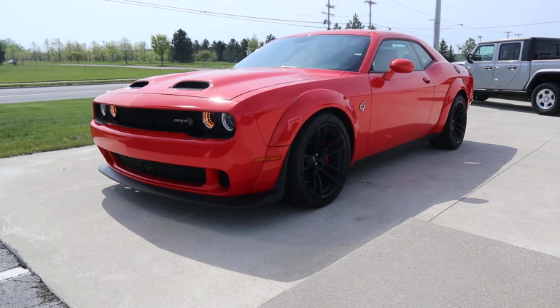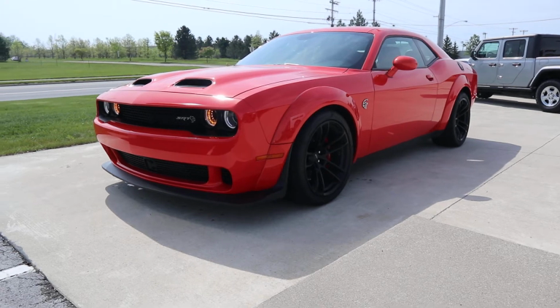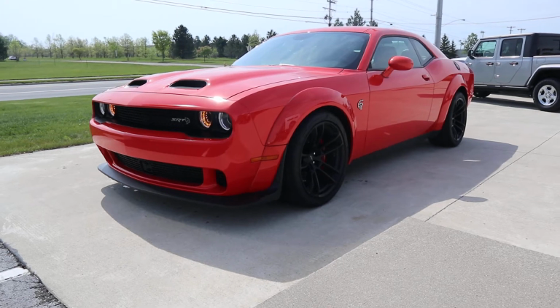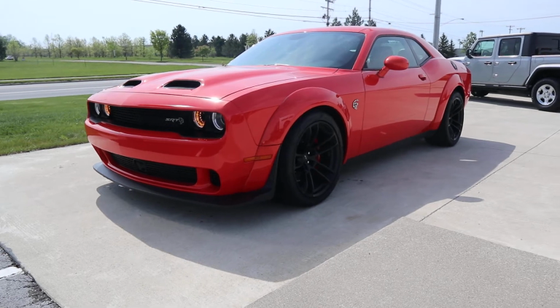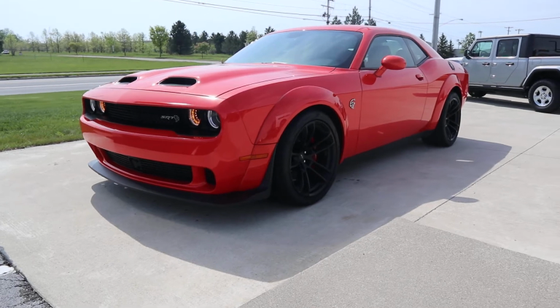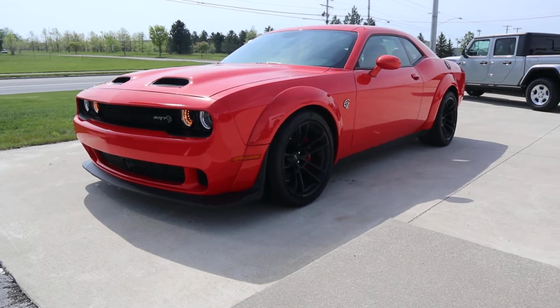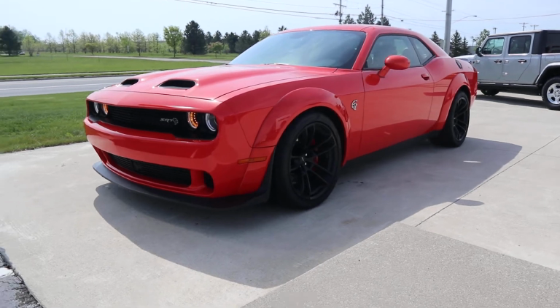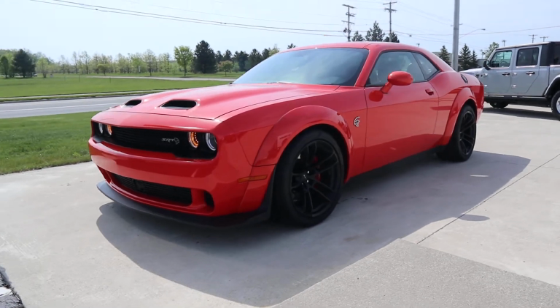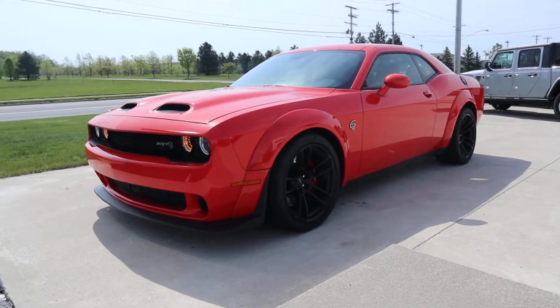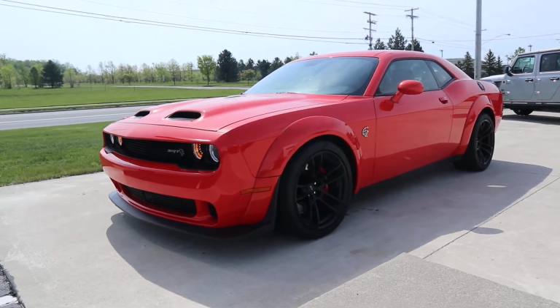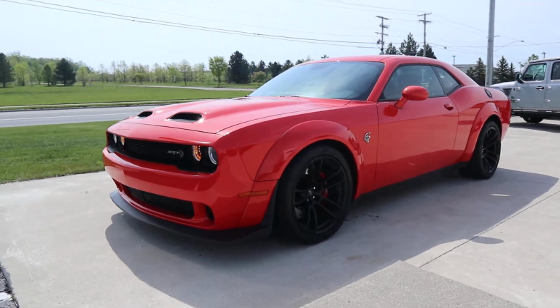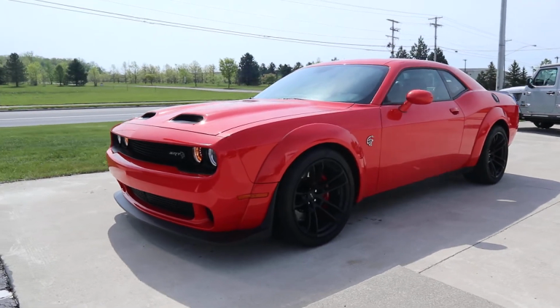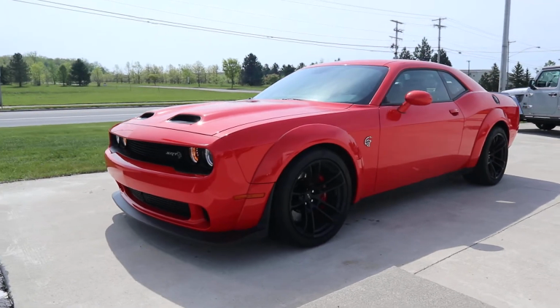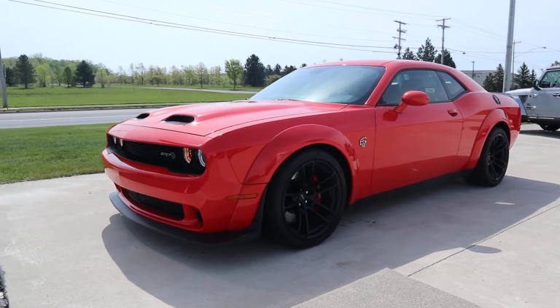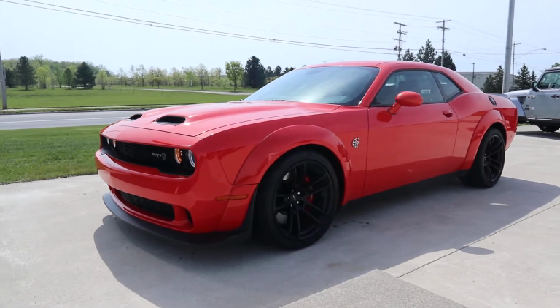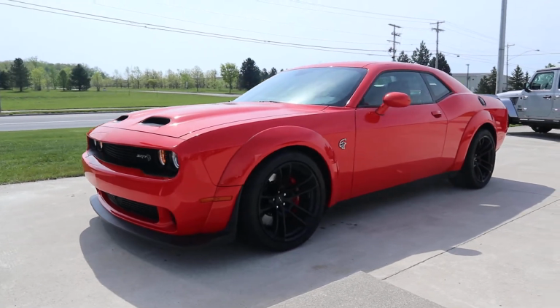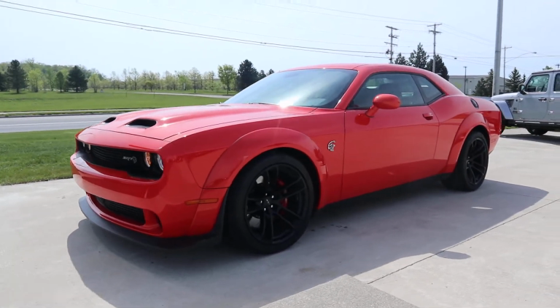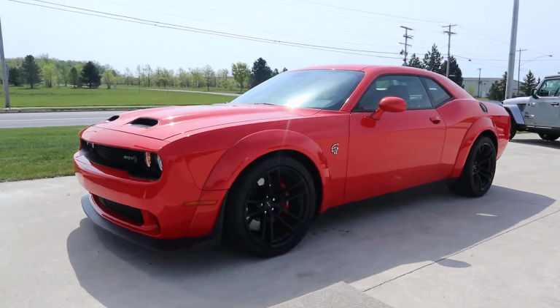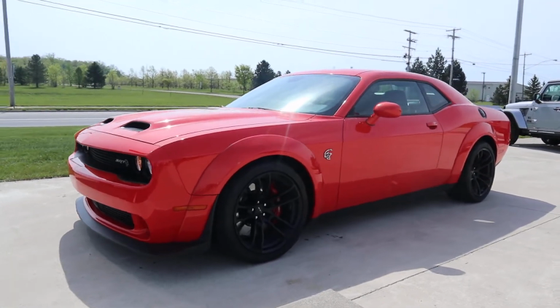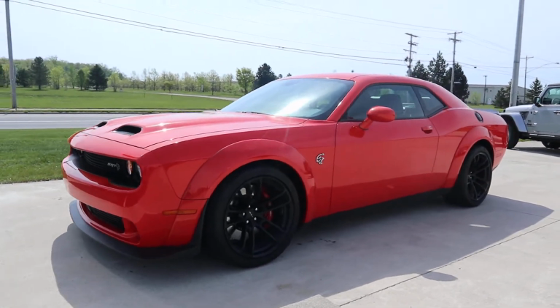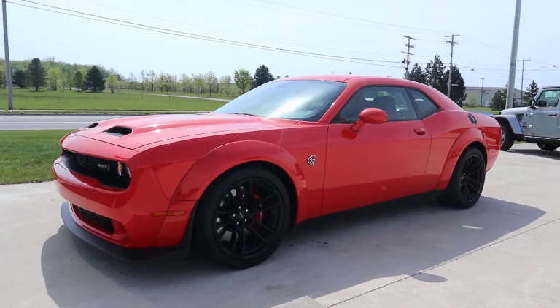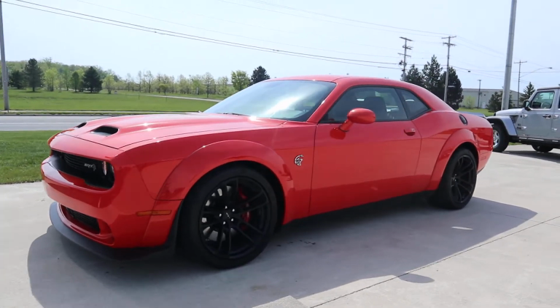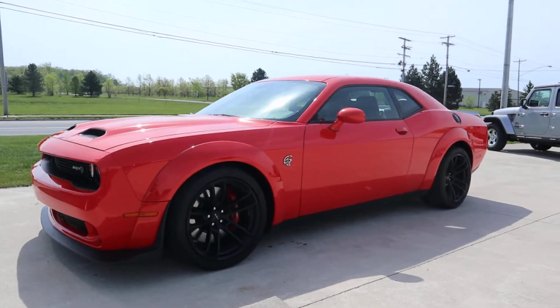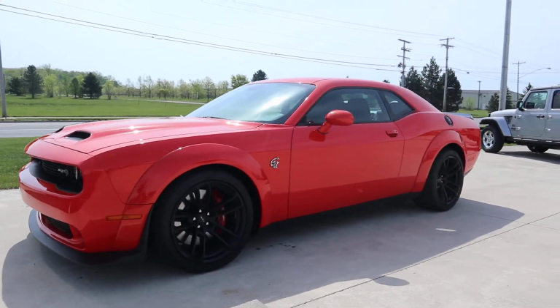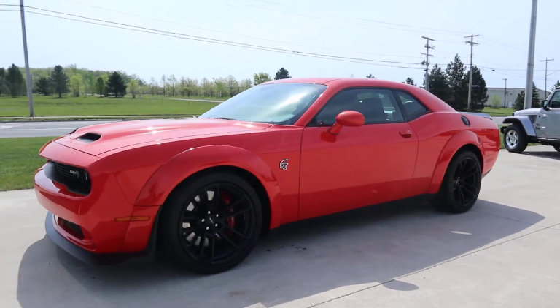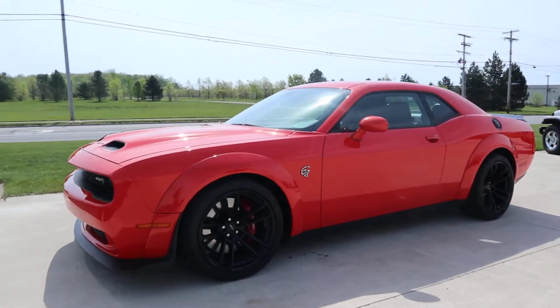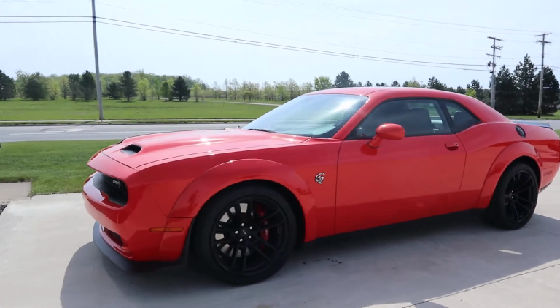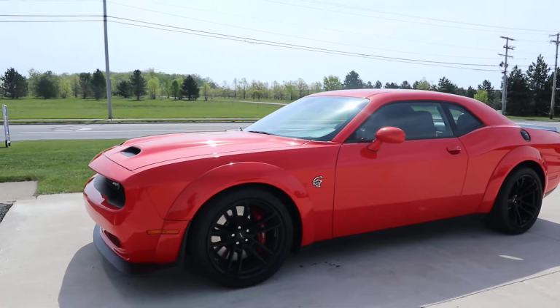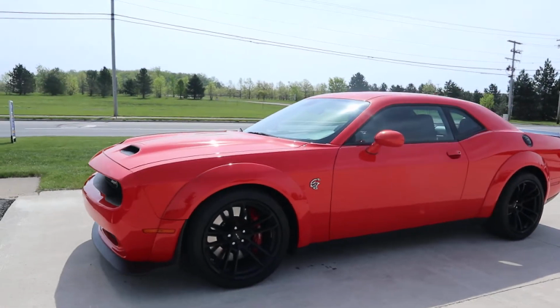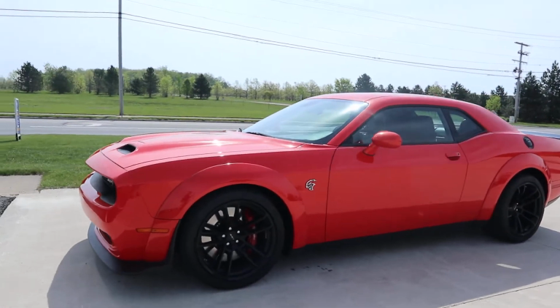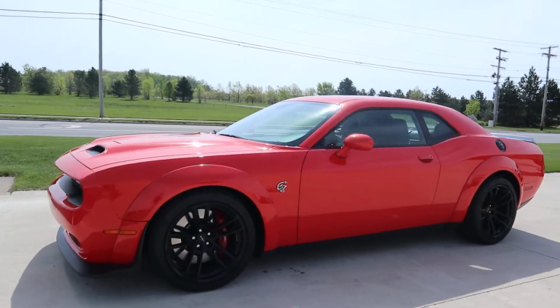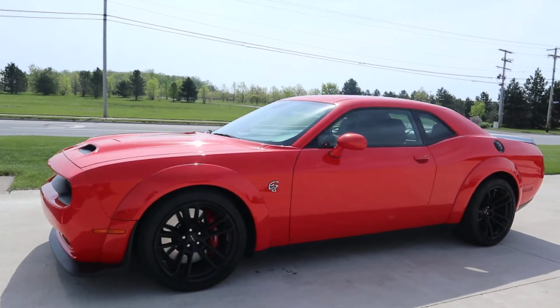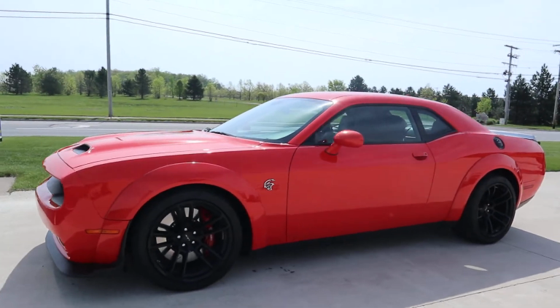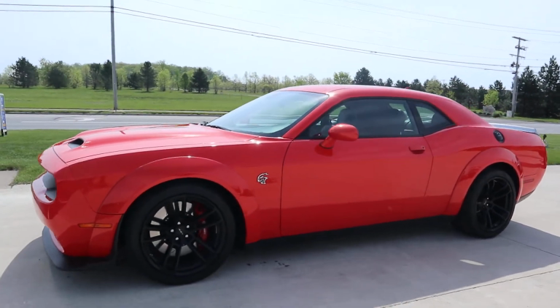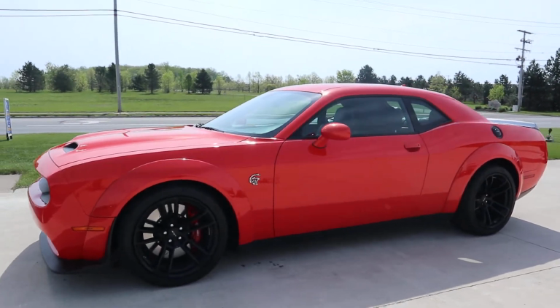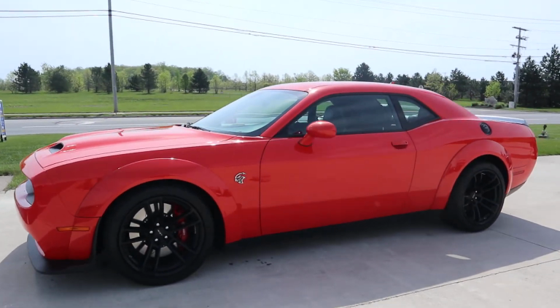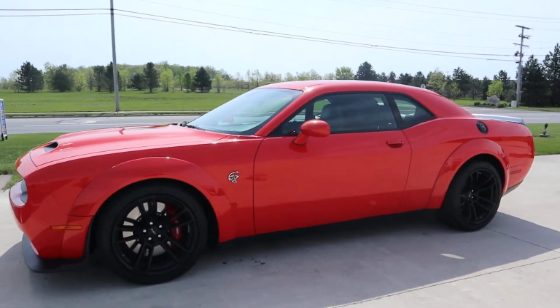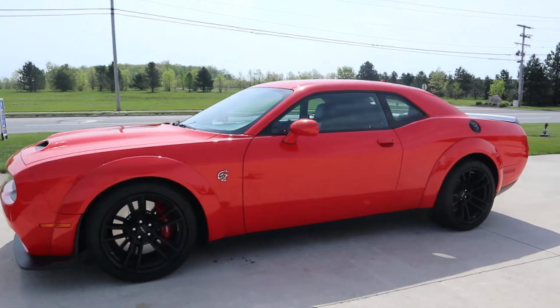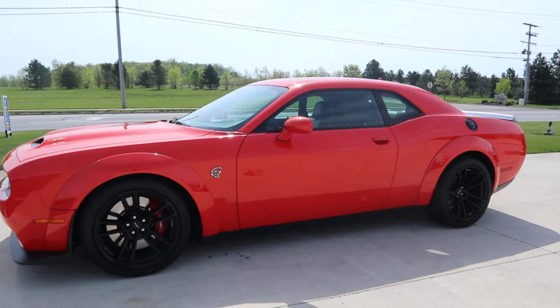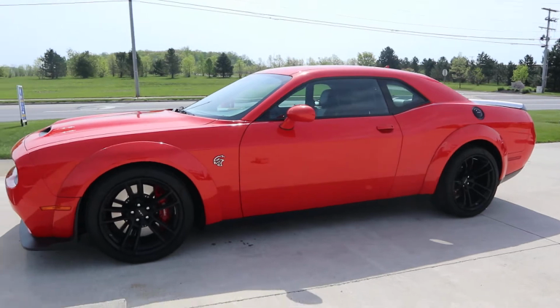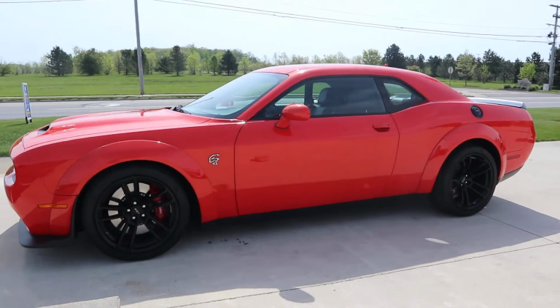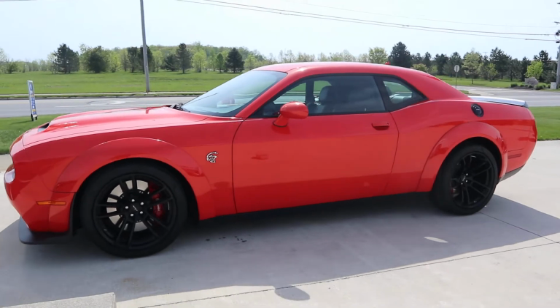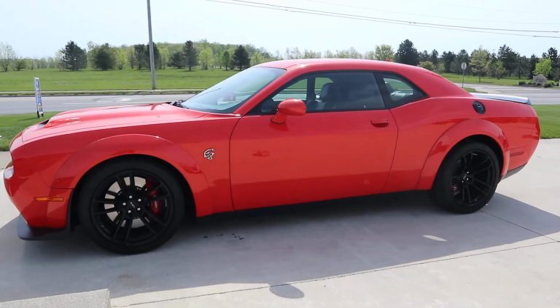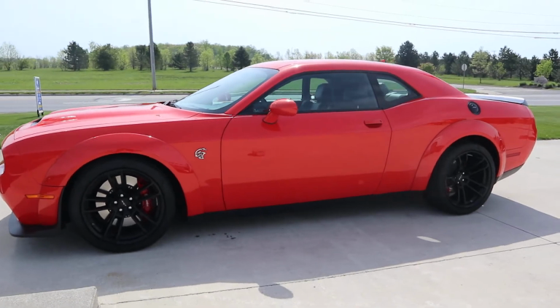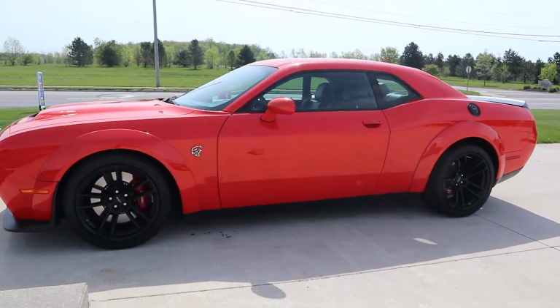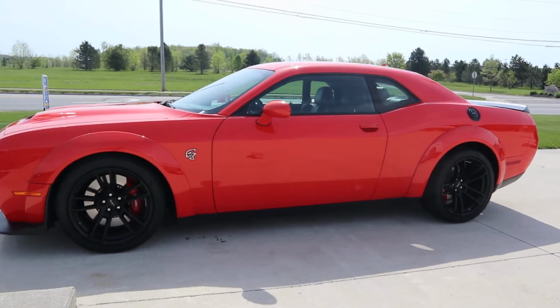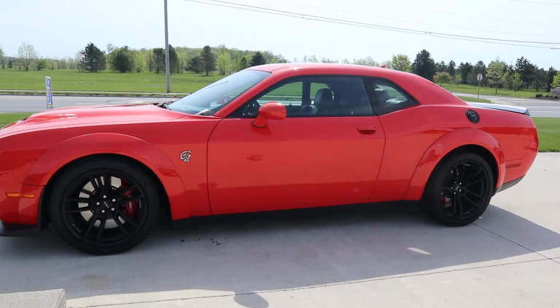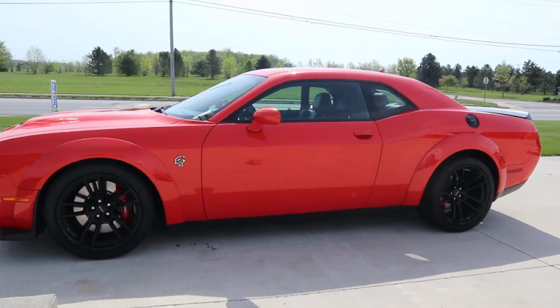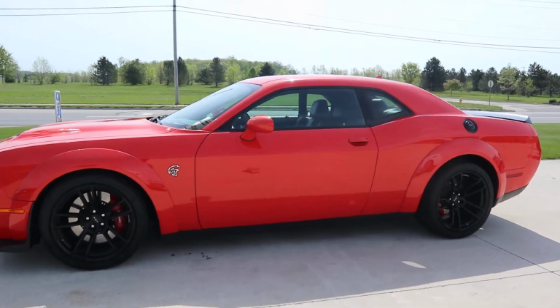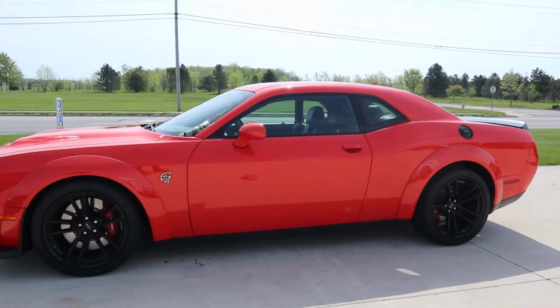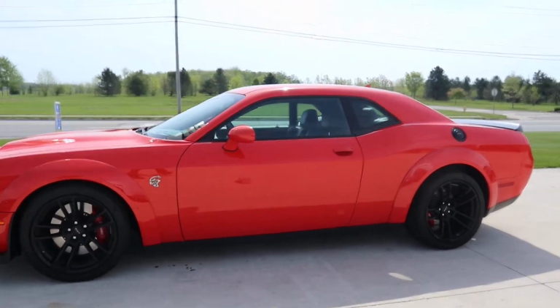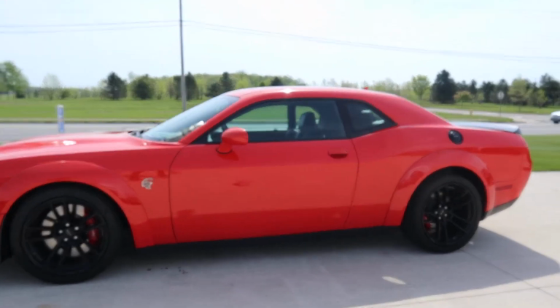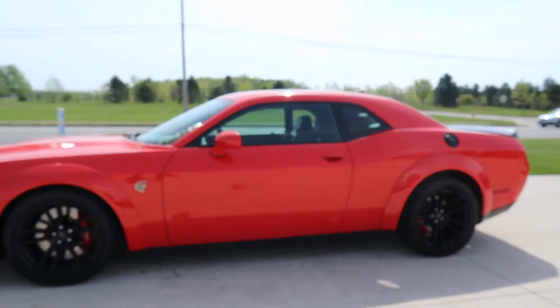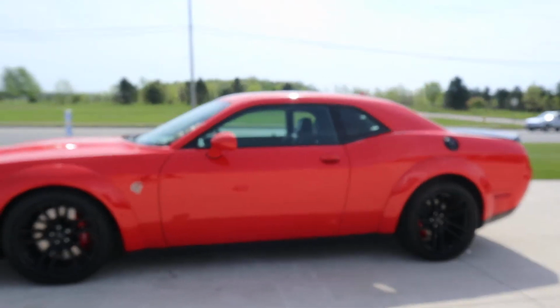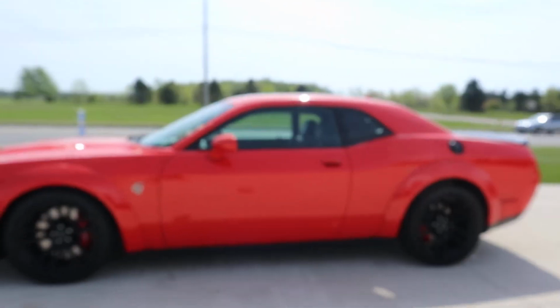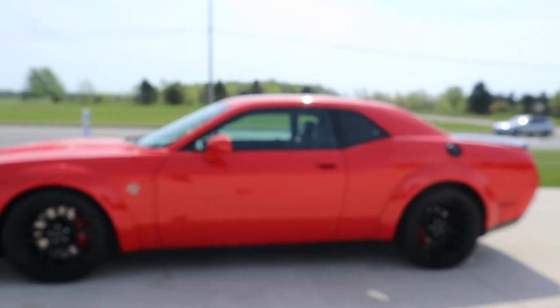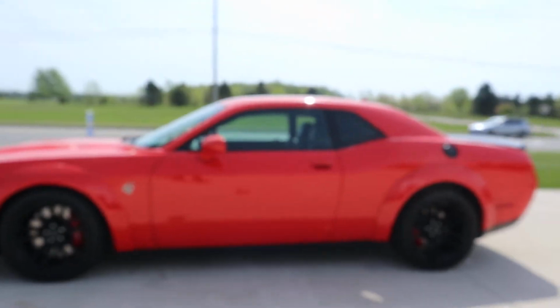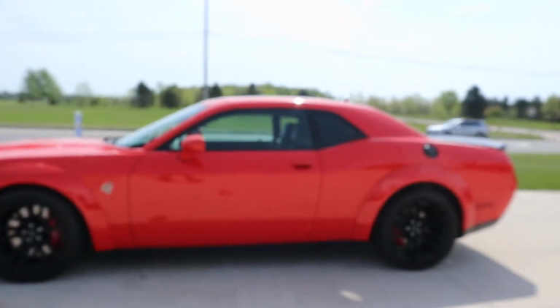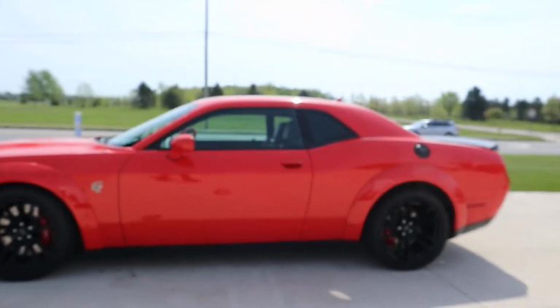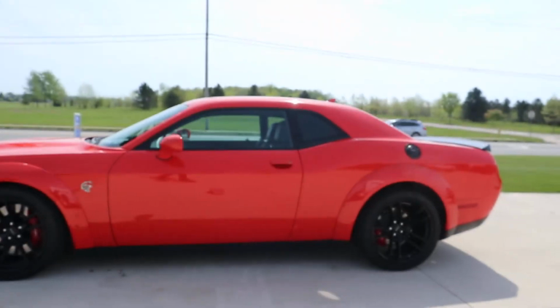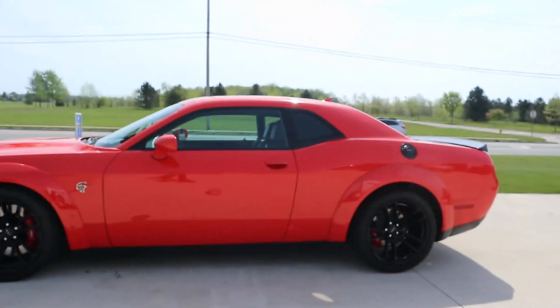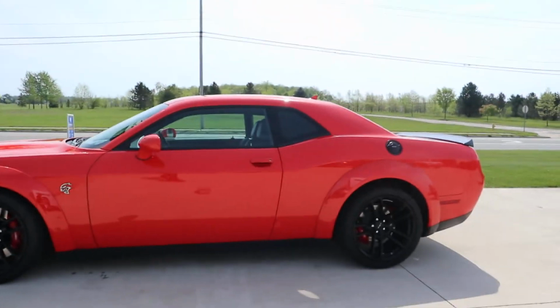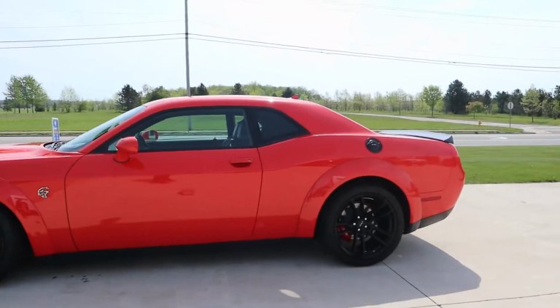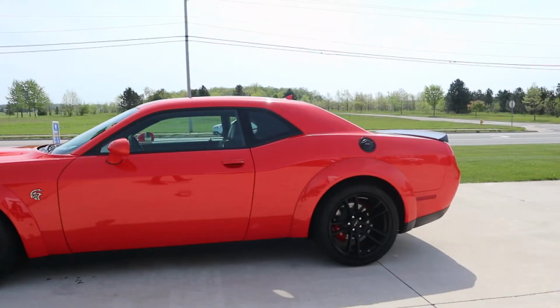Angel here at Terry Henricks Chrysler, going to take you on a quick walk around of this 2020 Dodge Challenger Hellcat Widebody.